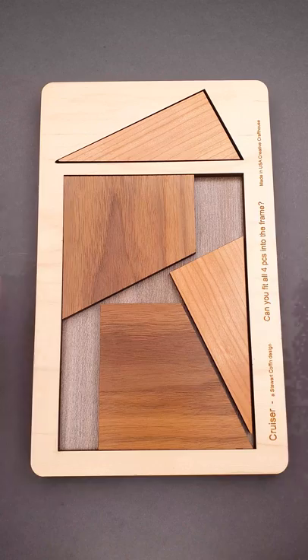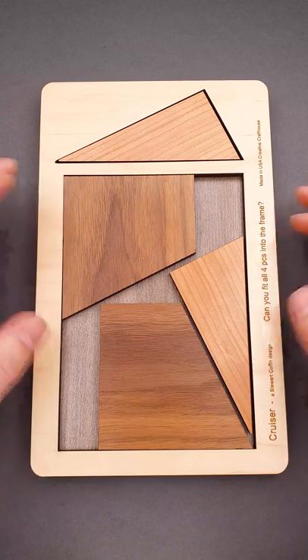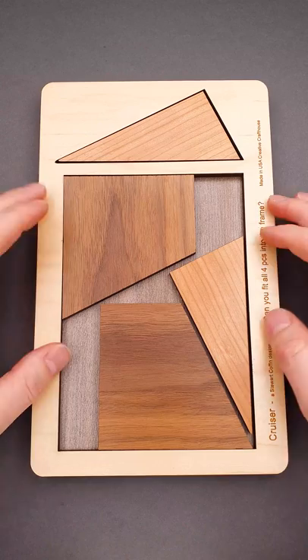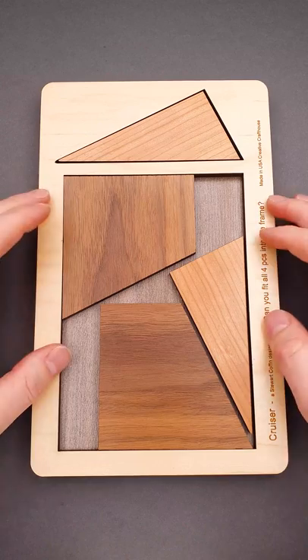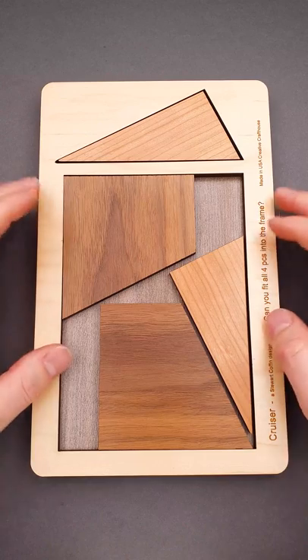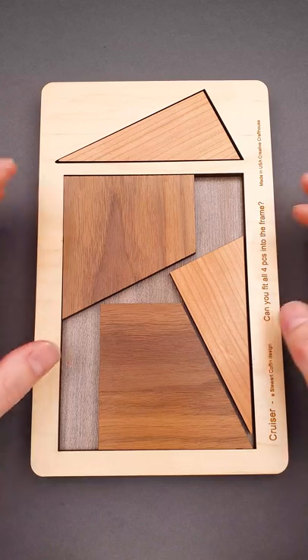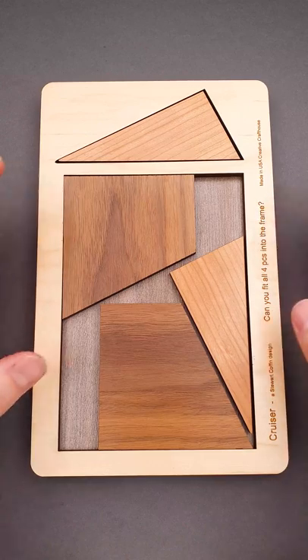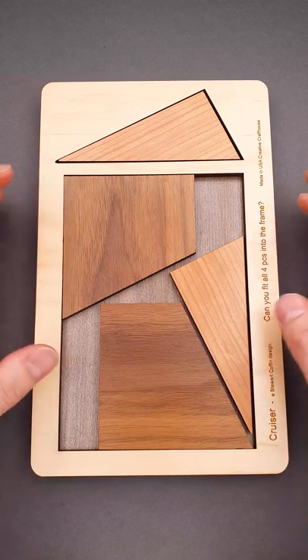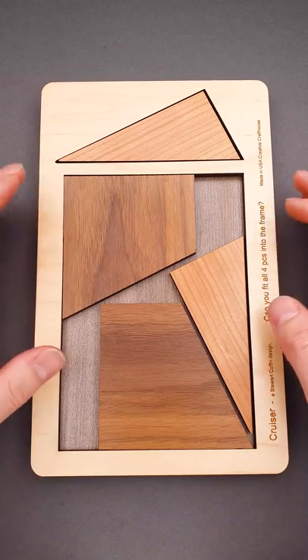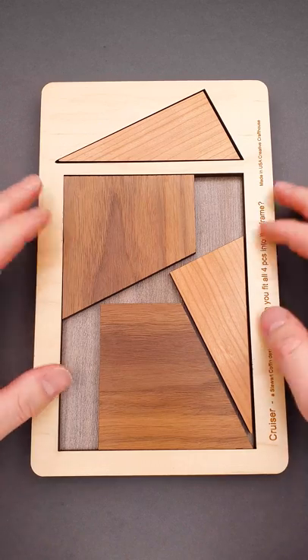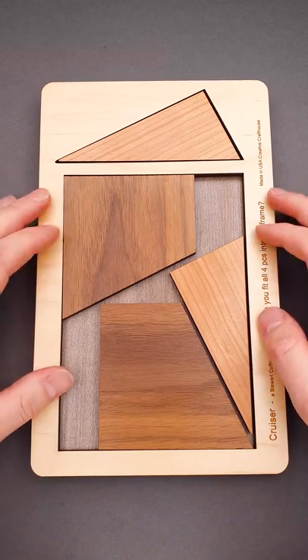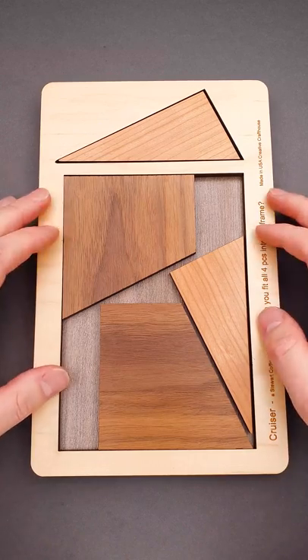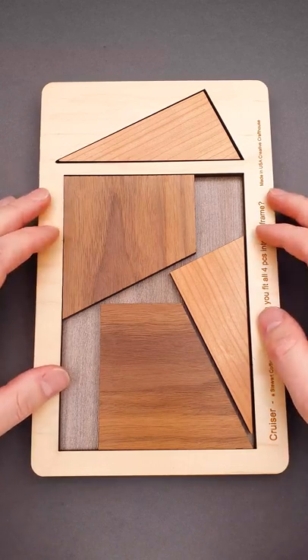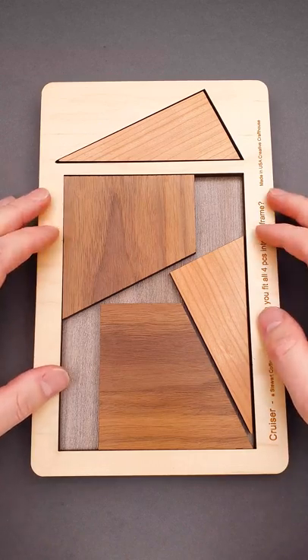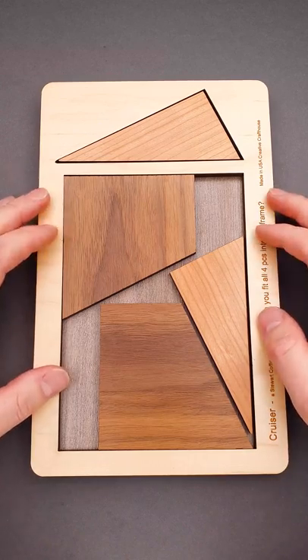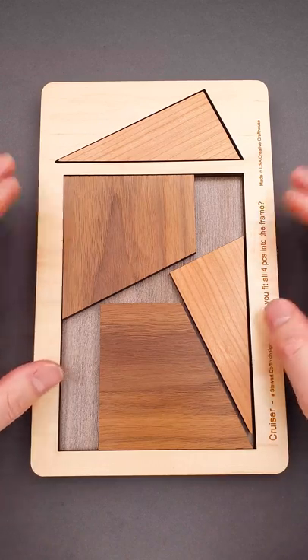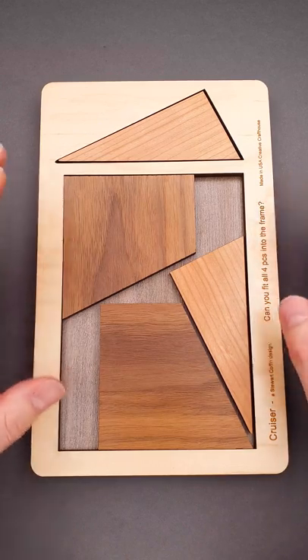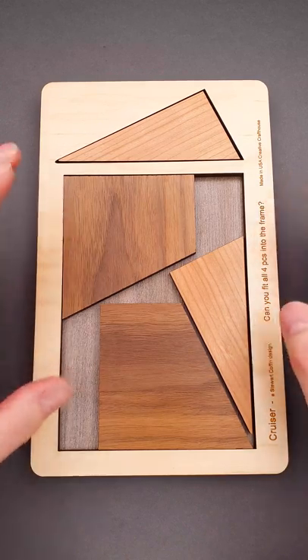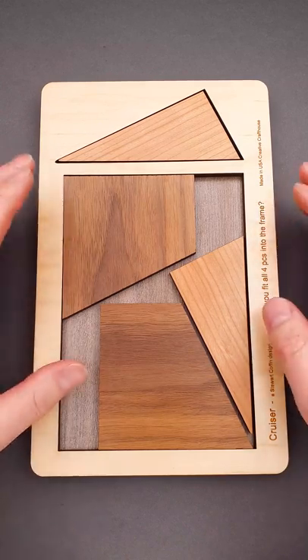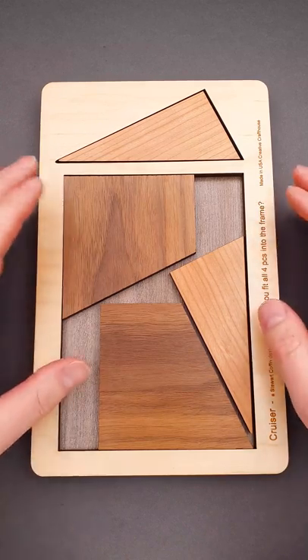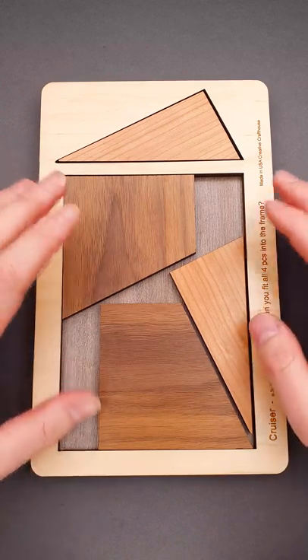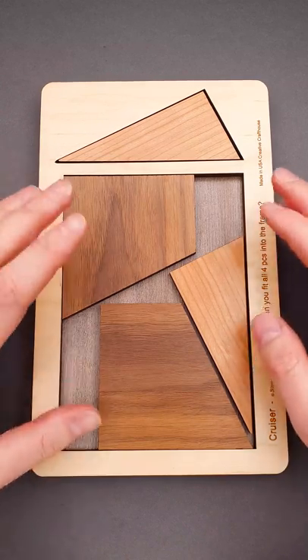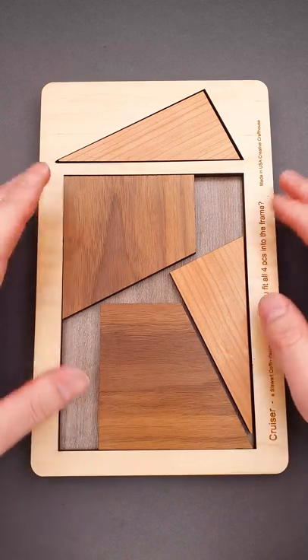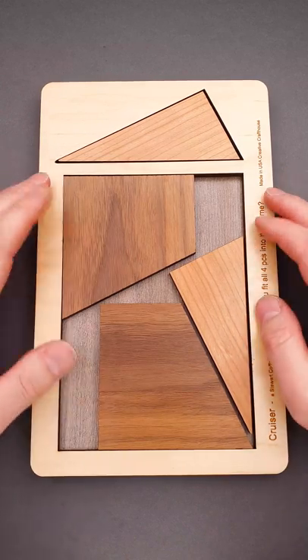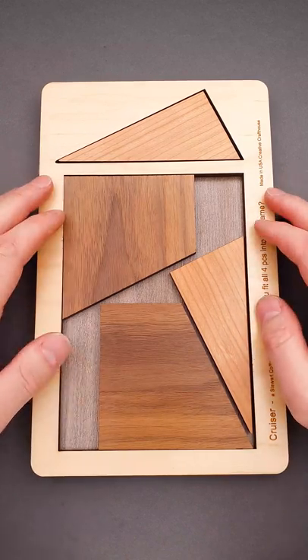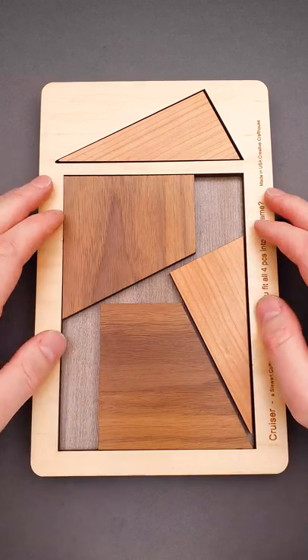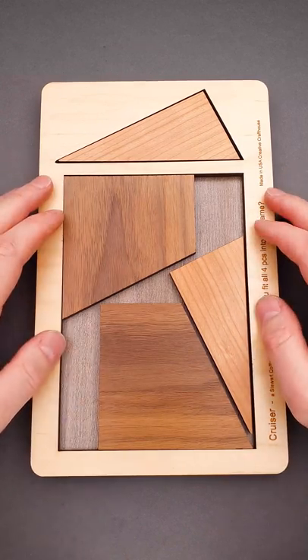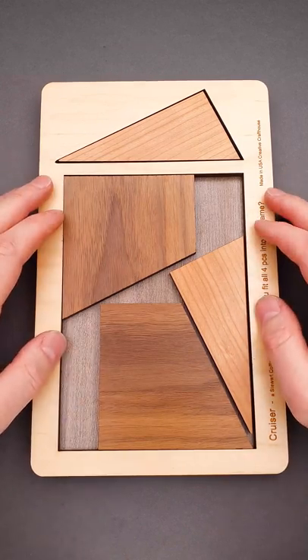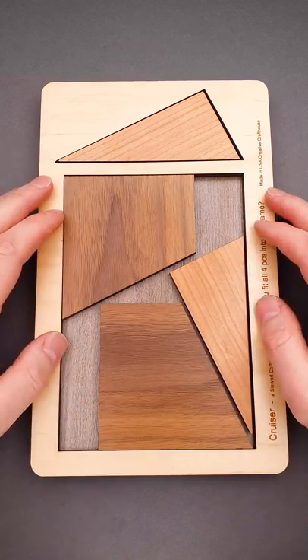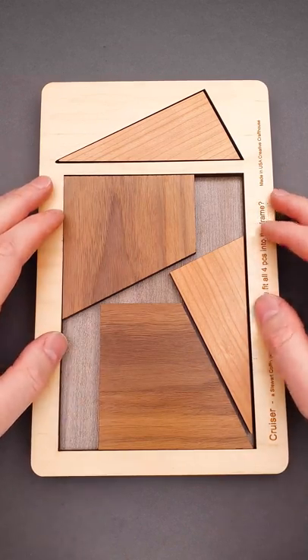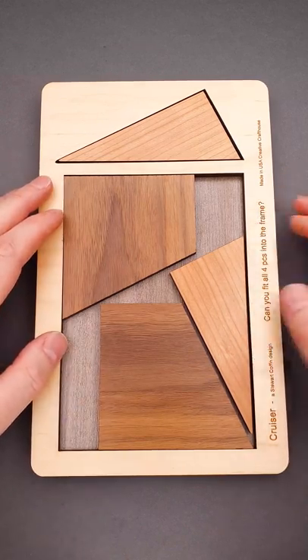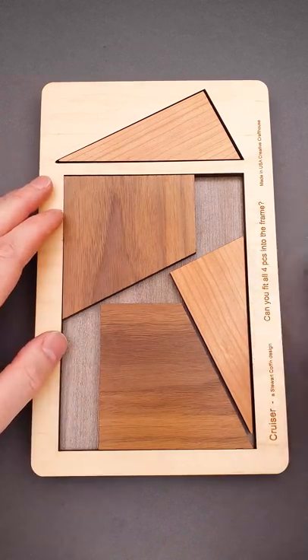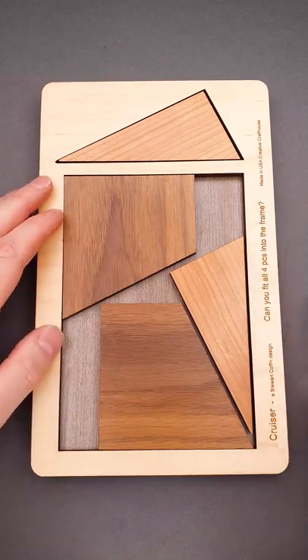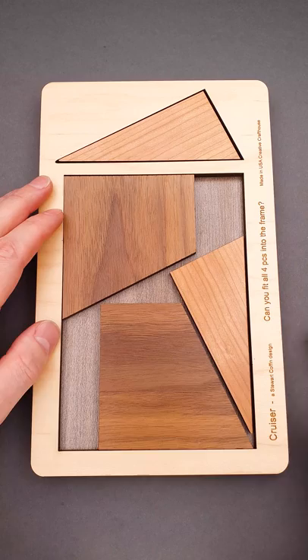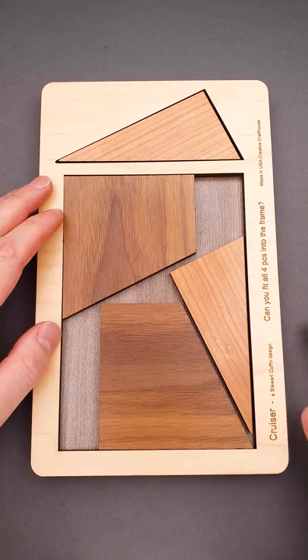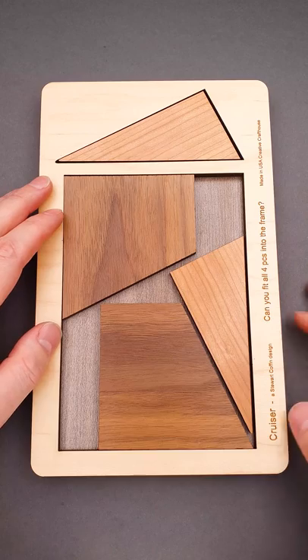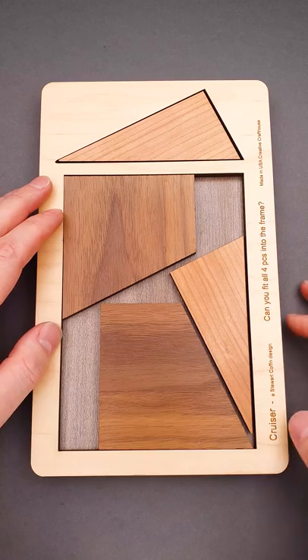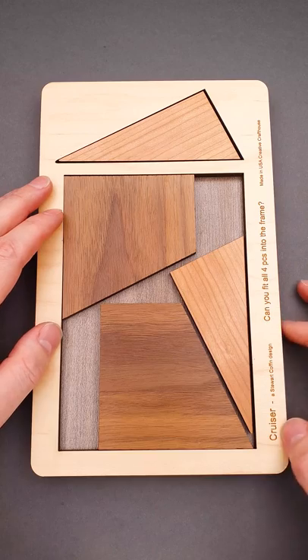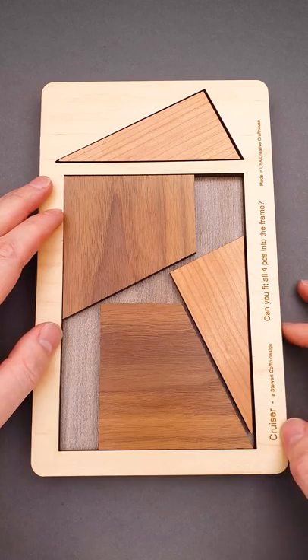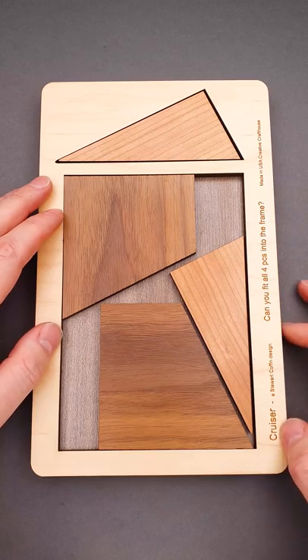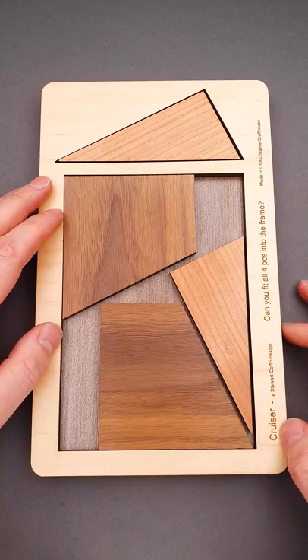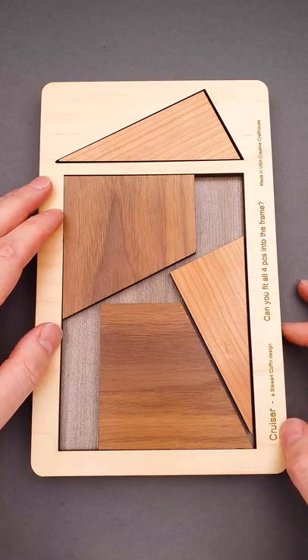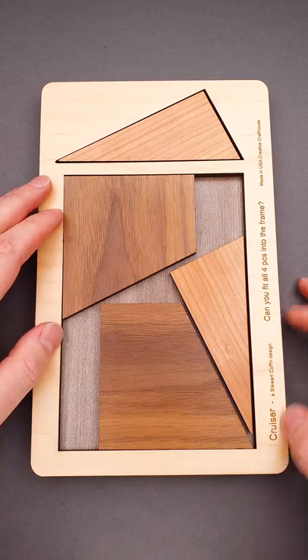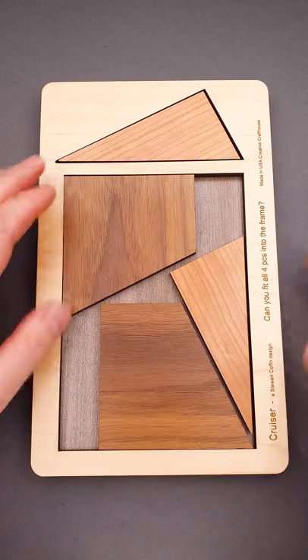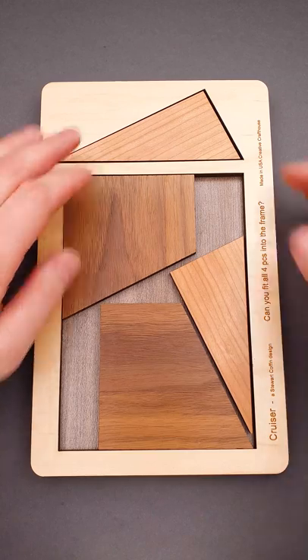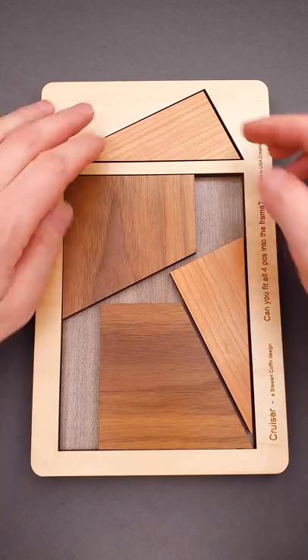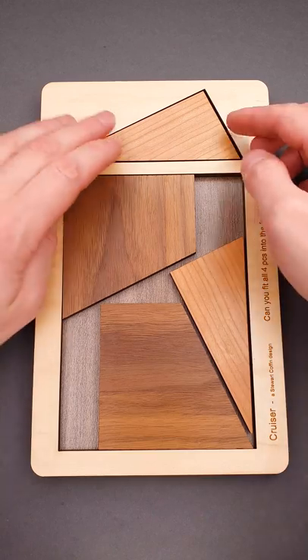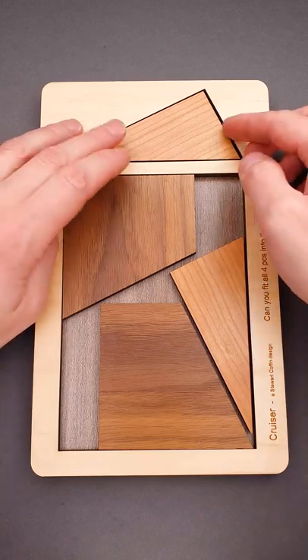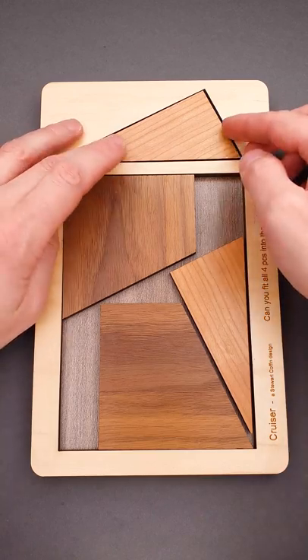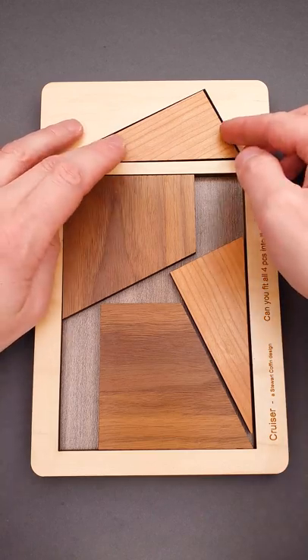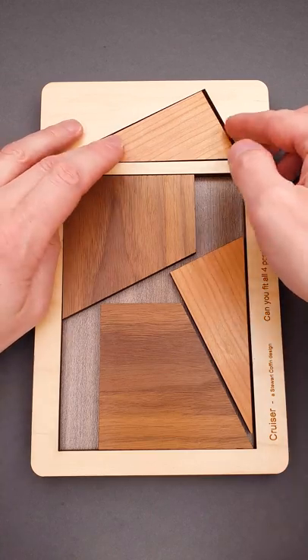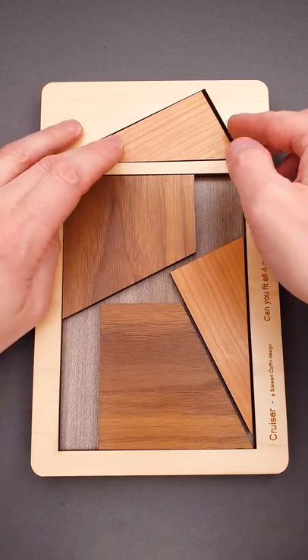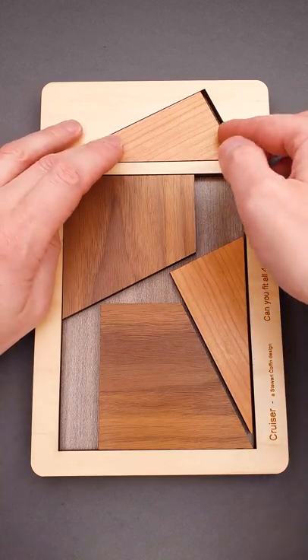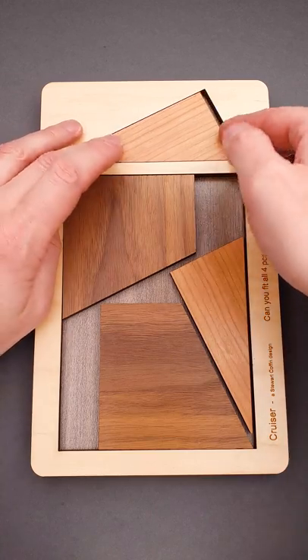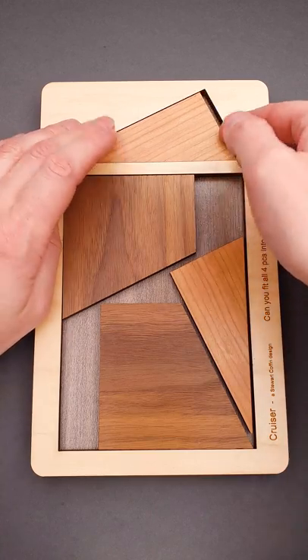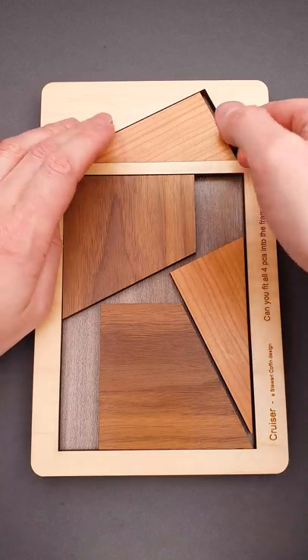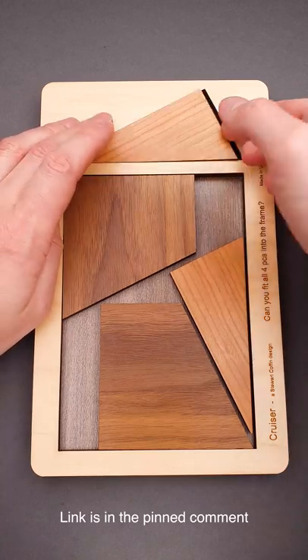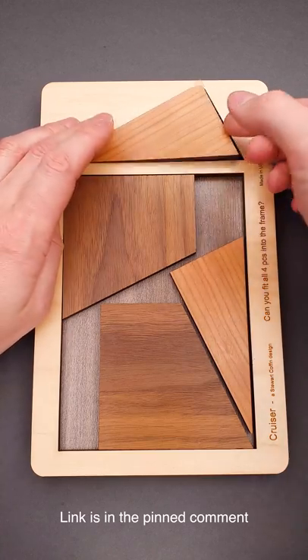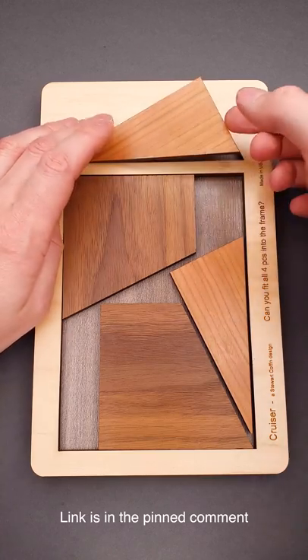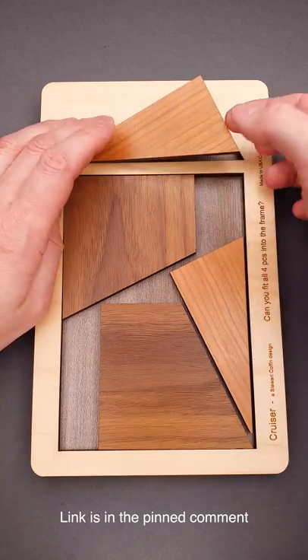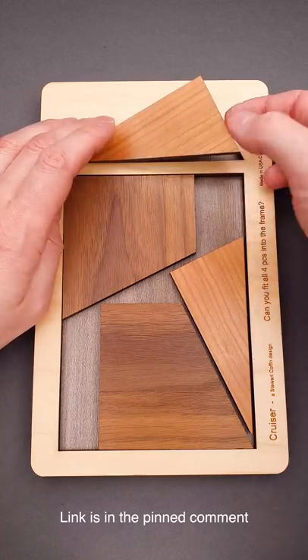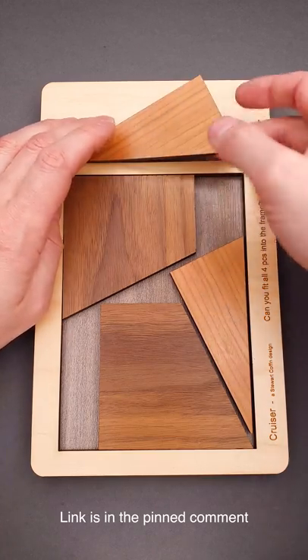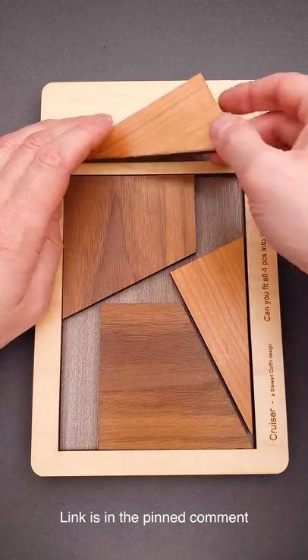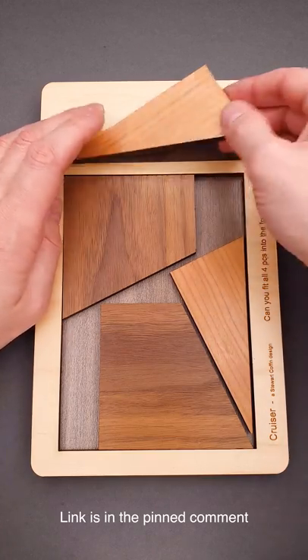Here is another interesting packing puzzle with a beautiful and satisfying solution. The name of it is Cruiser. It was sent to me by a puzzle shop called Art of Play.